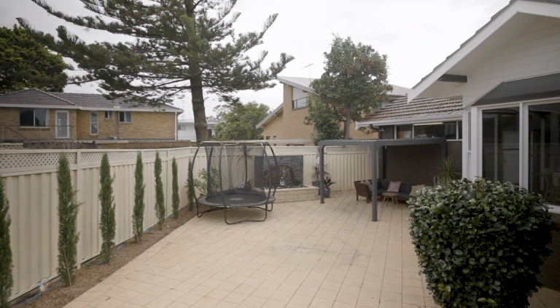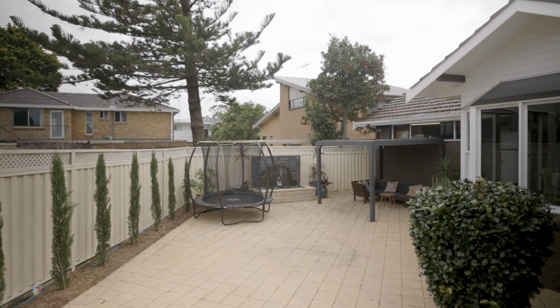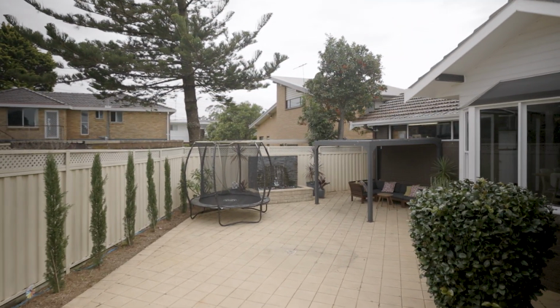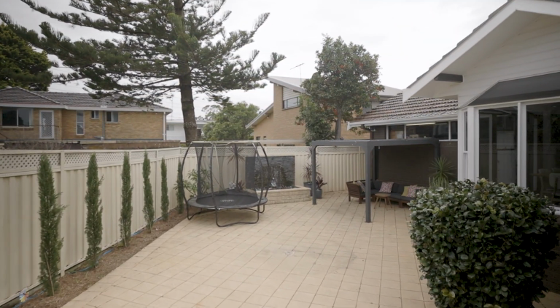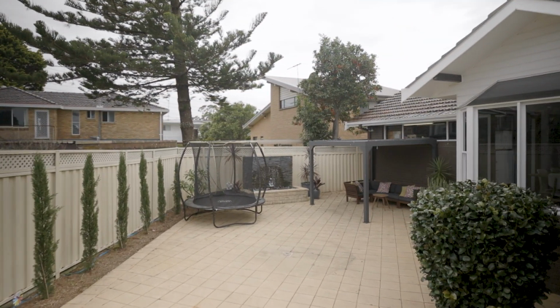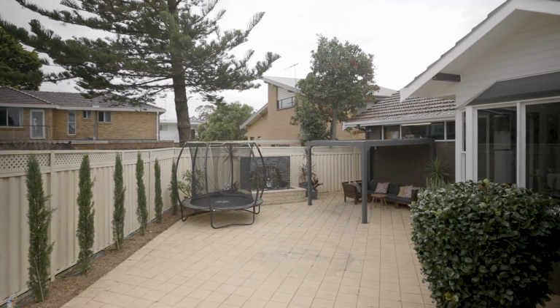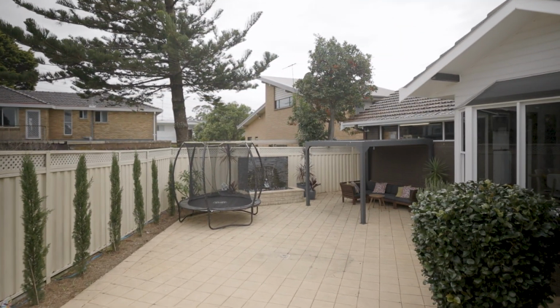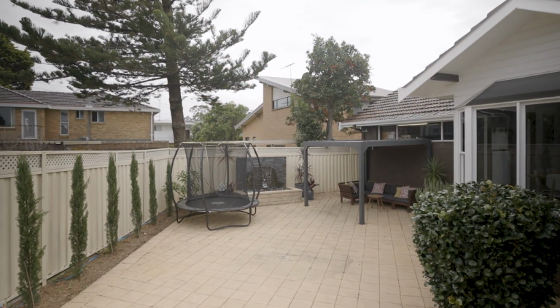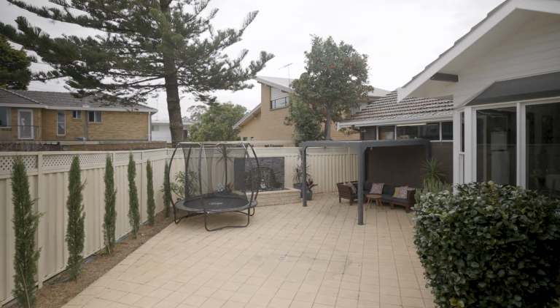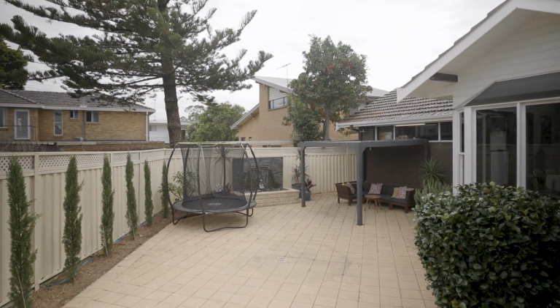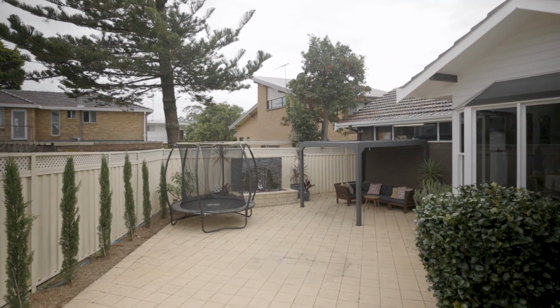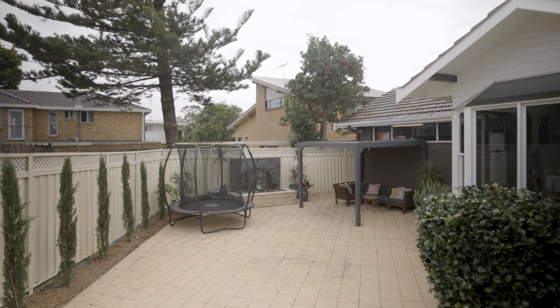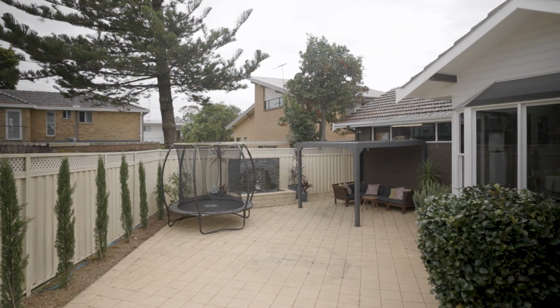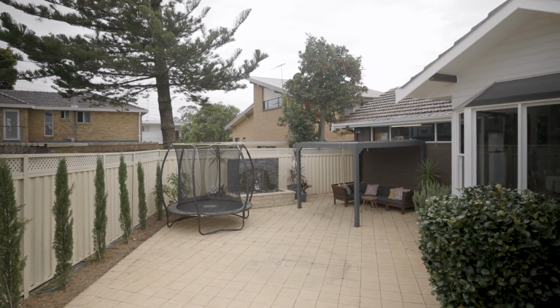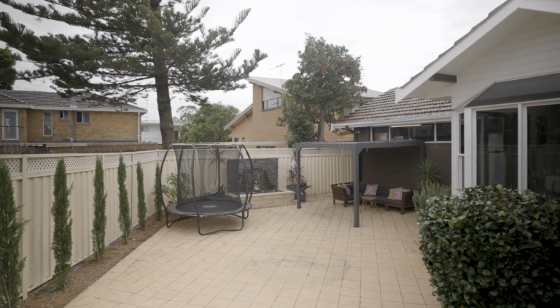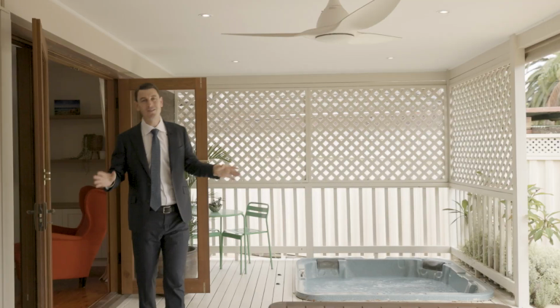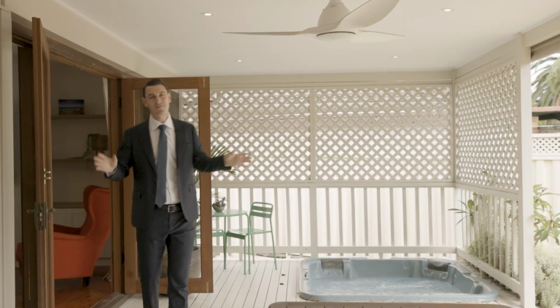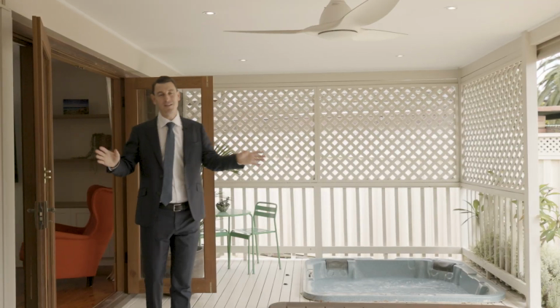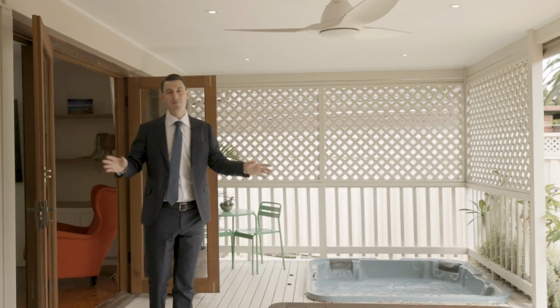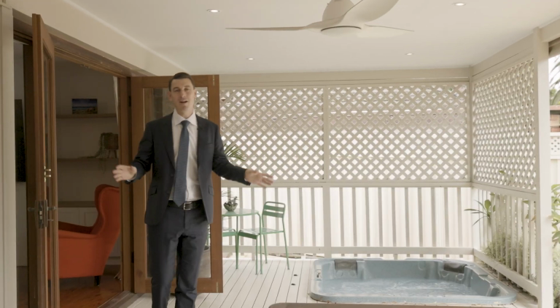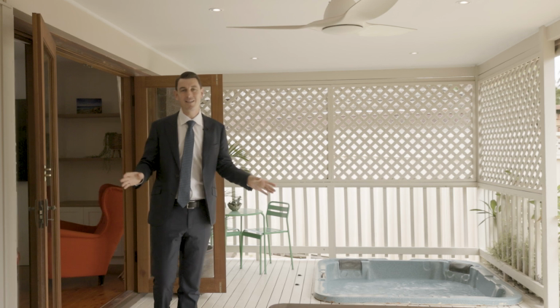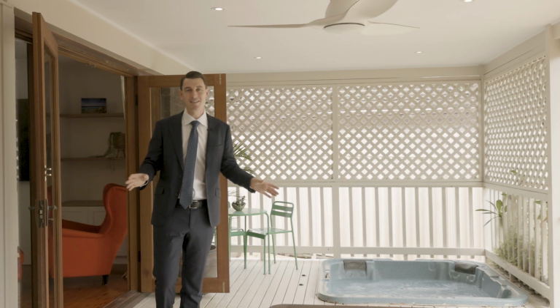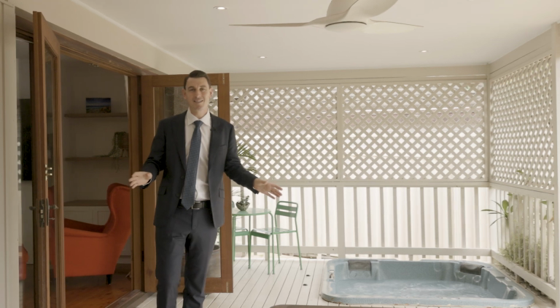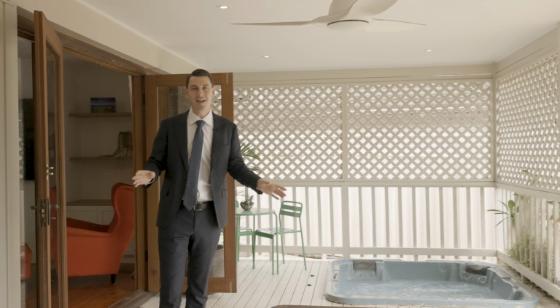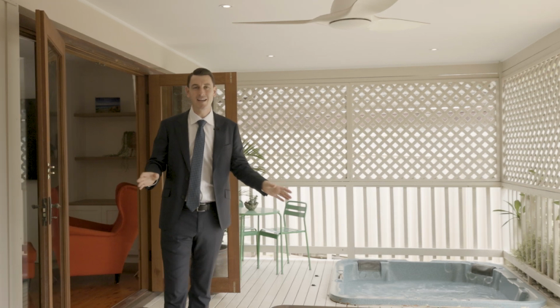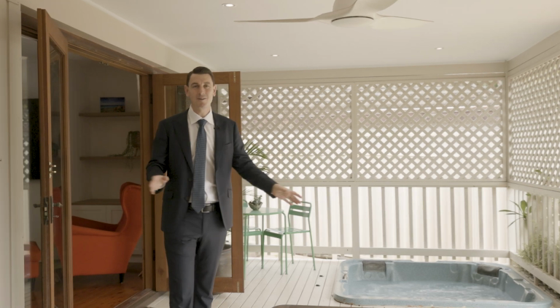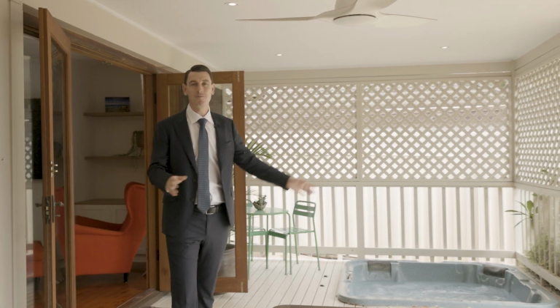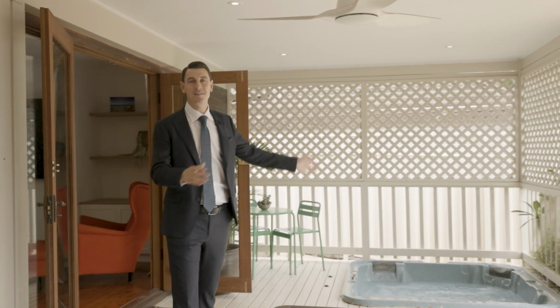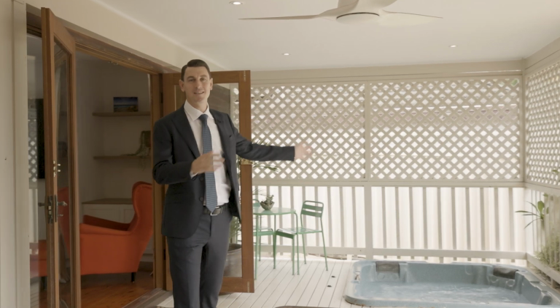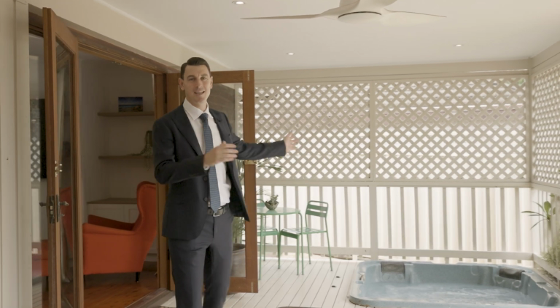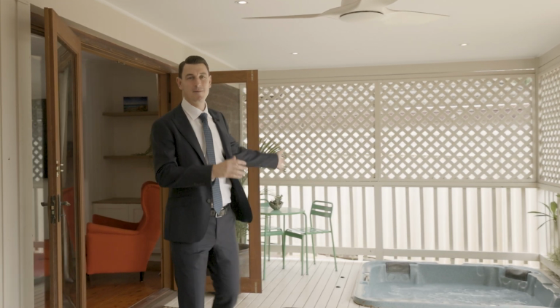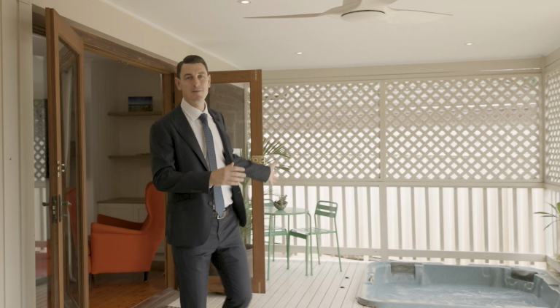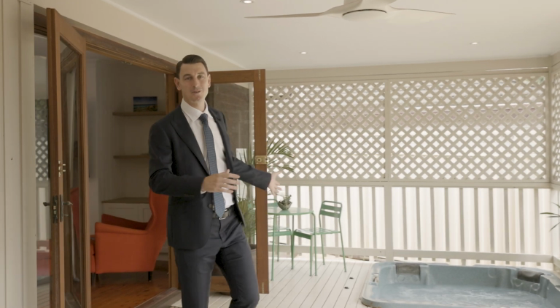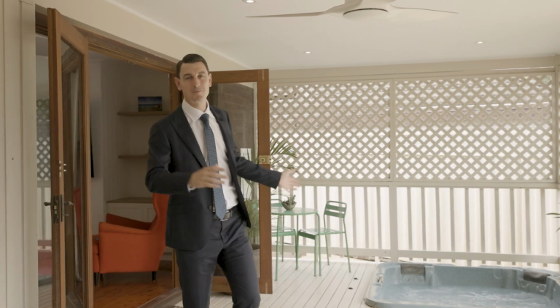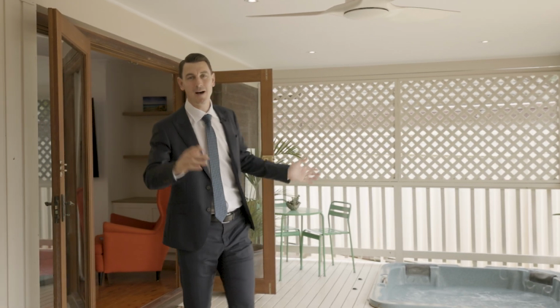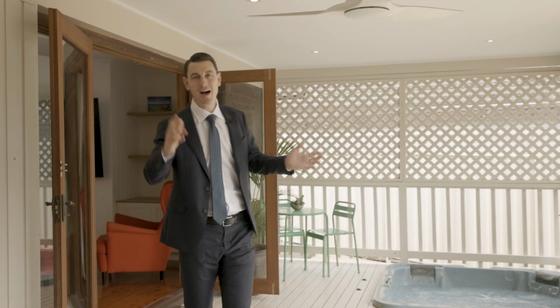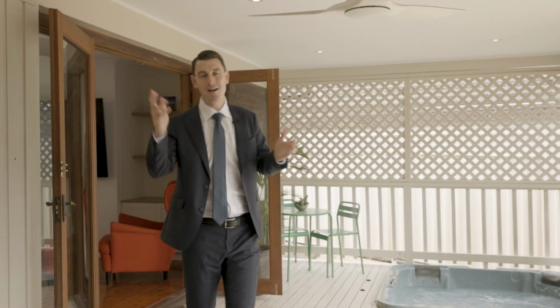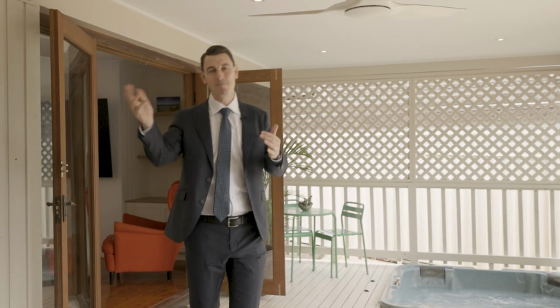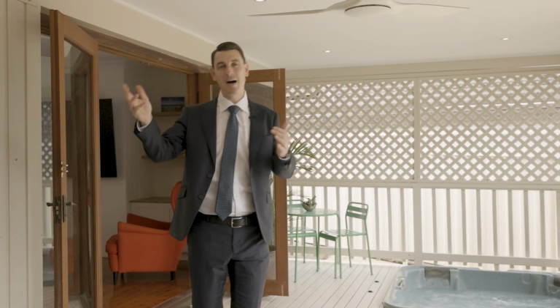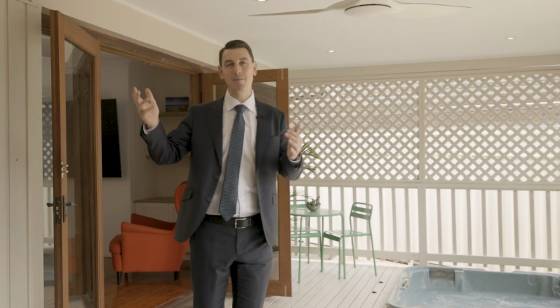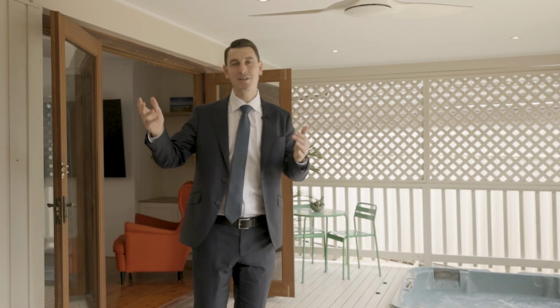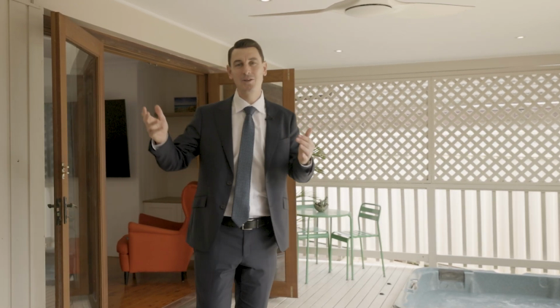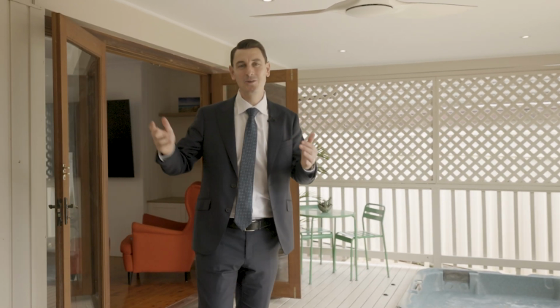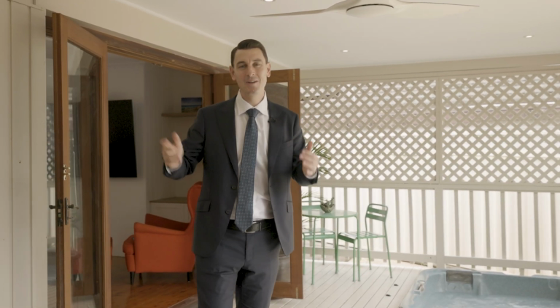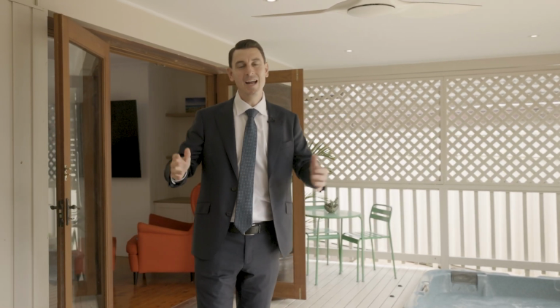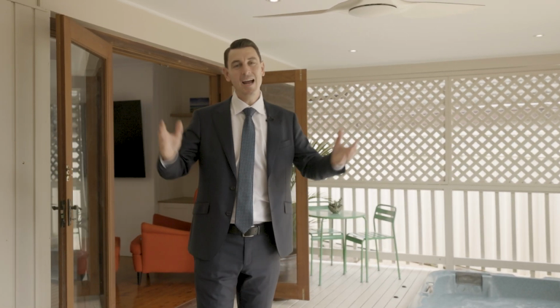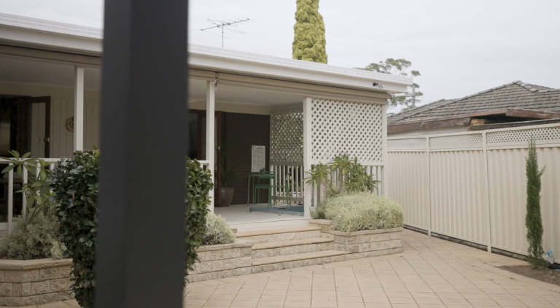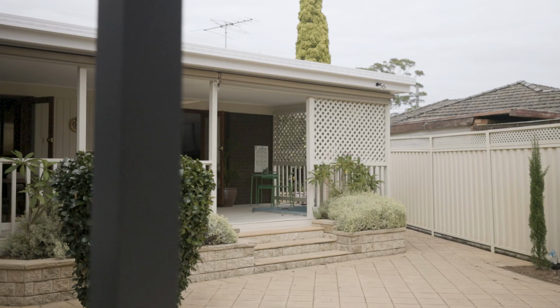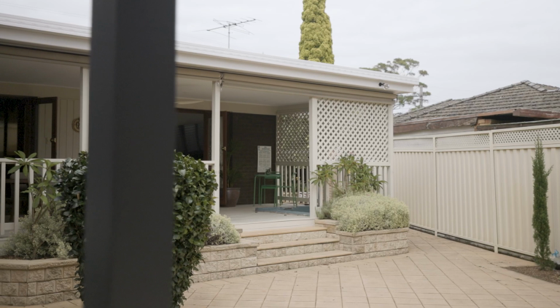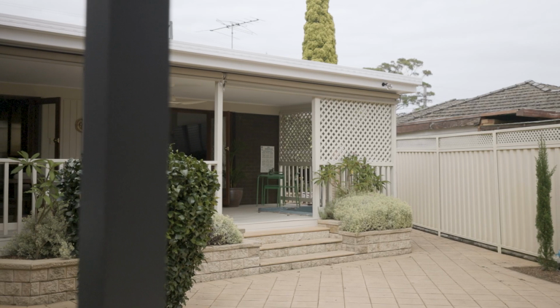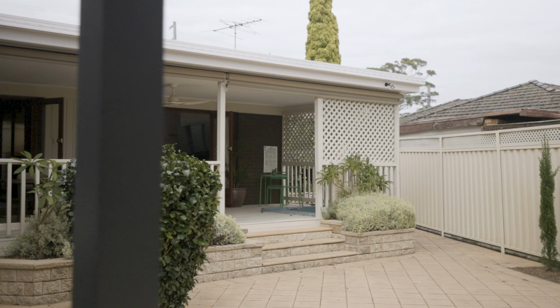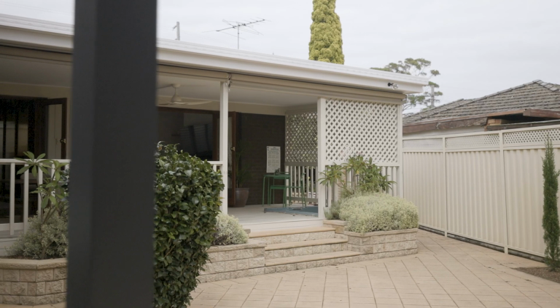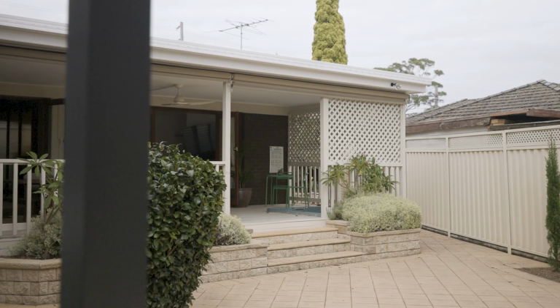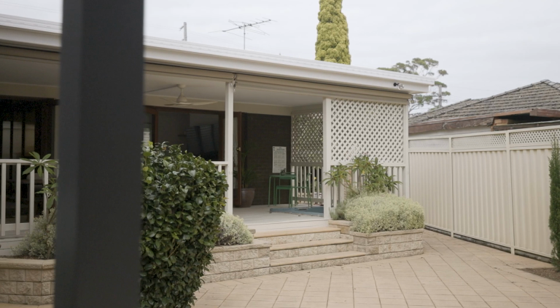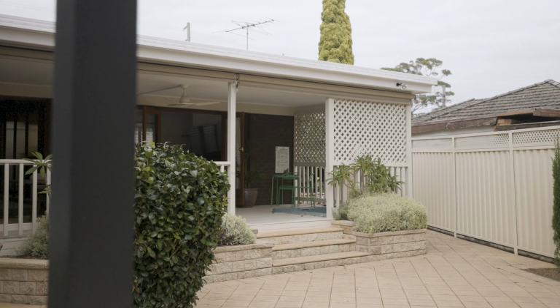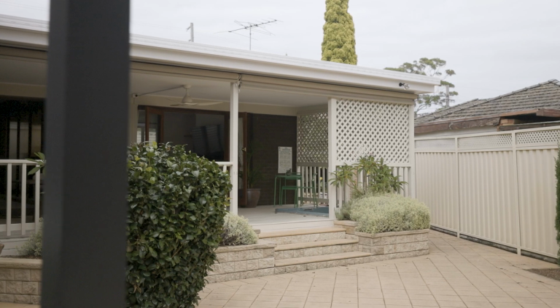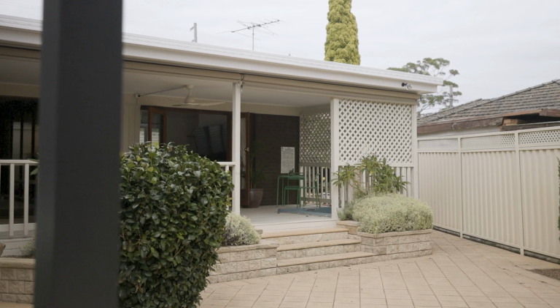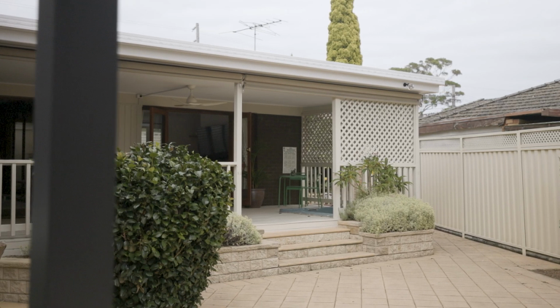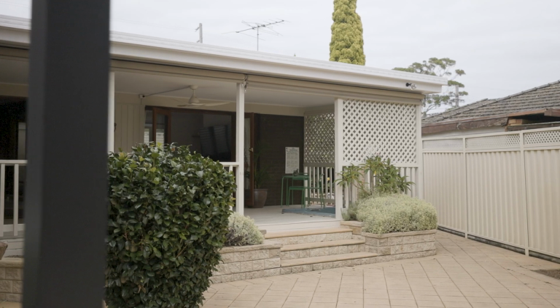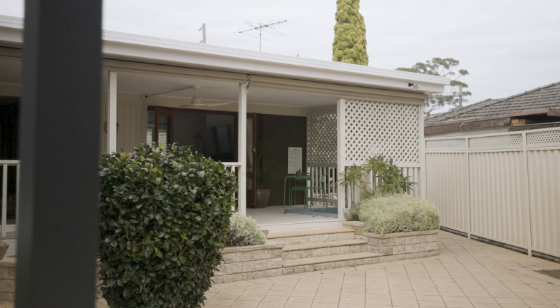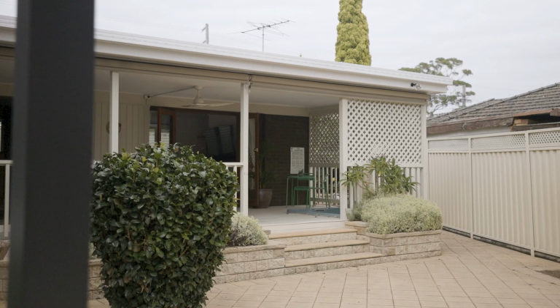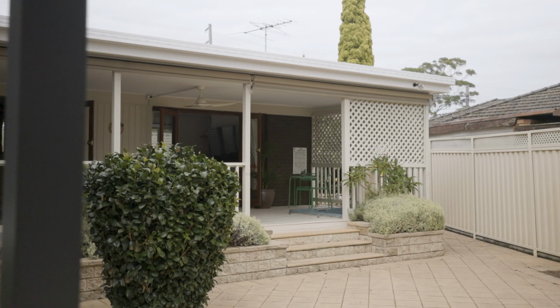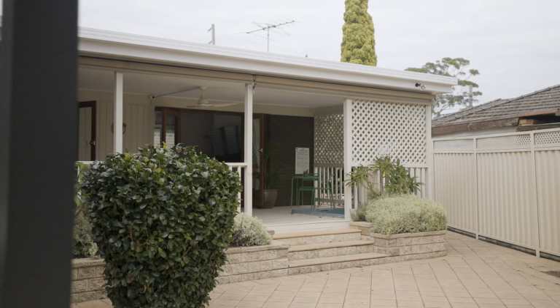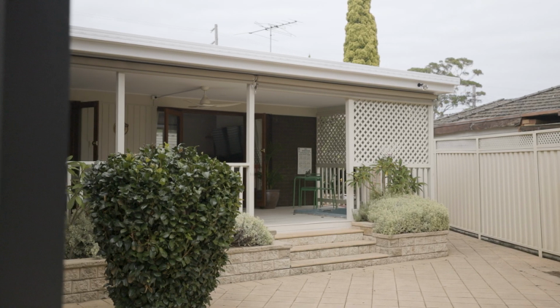This home is perfectly suited for year-round entertaining with this in-built spa and barbecue and this huge undercover alfresco area.